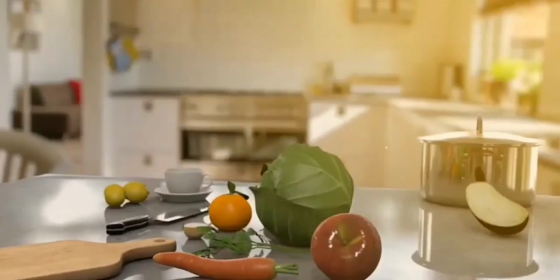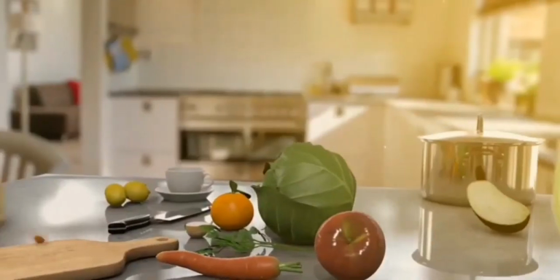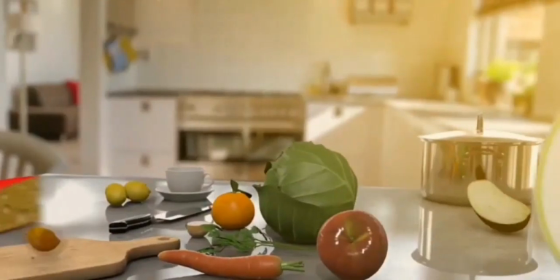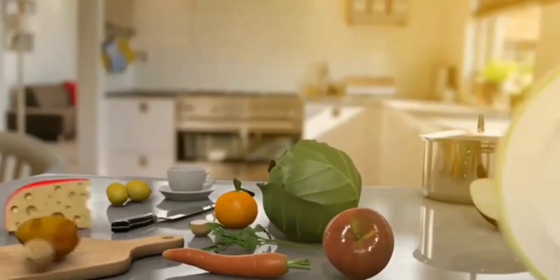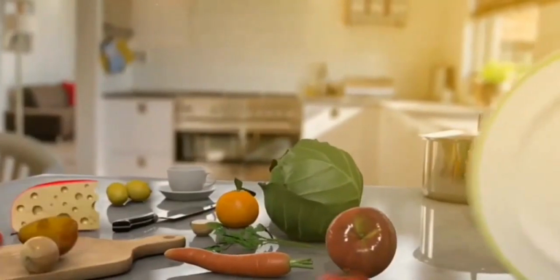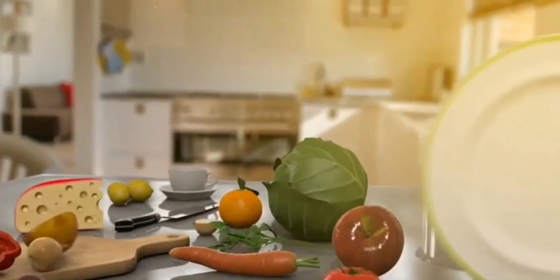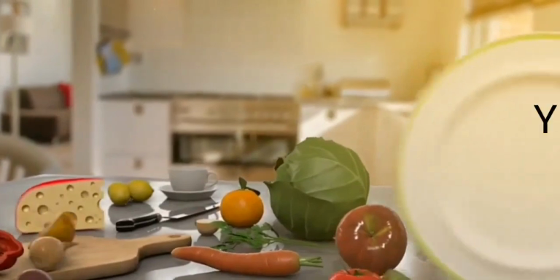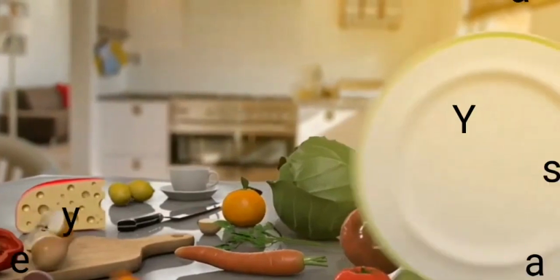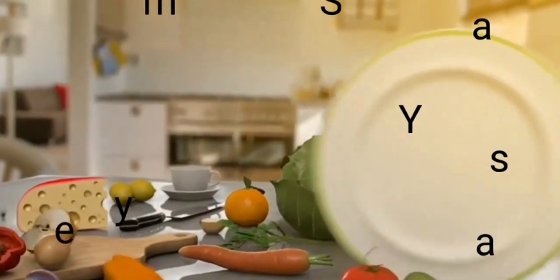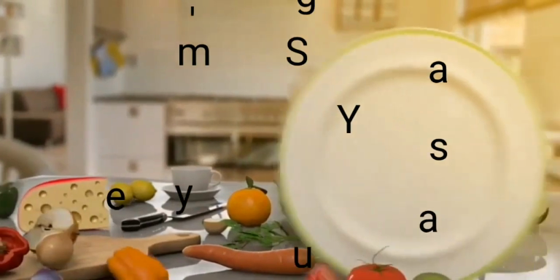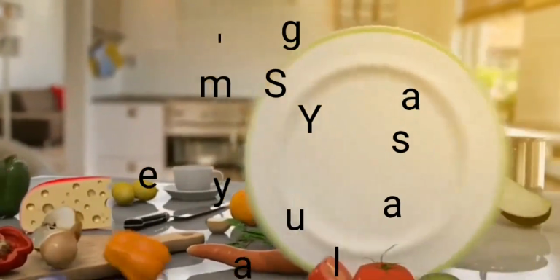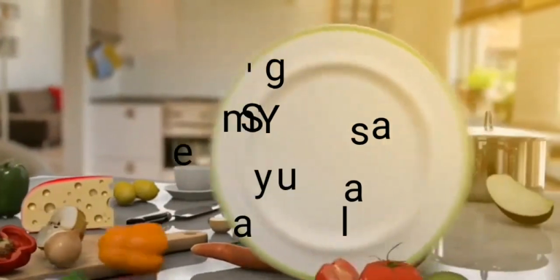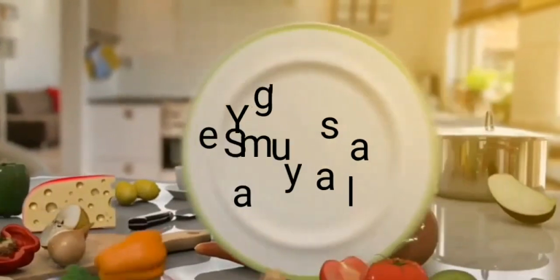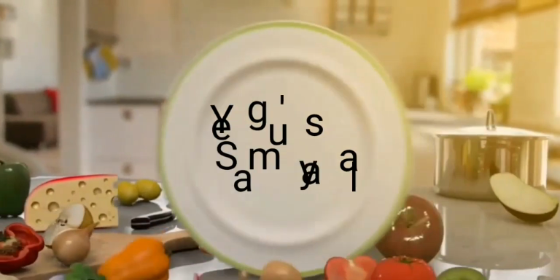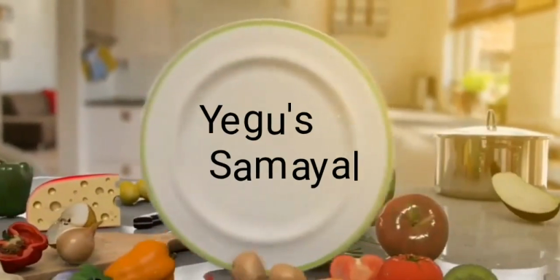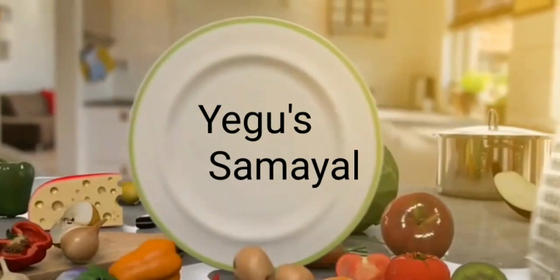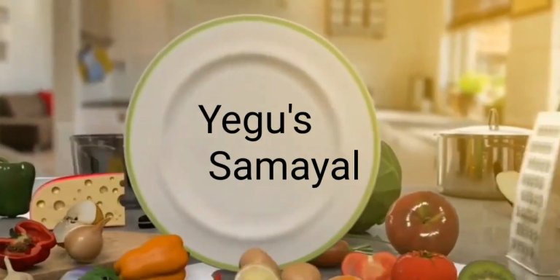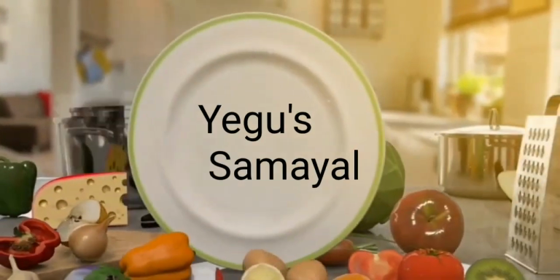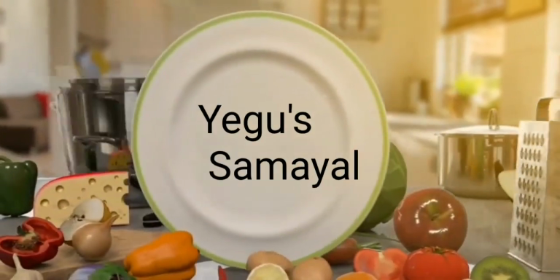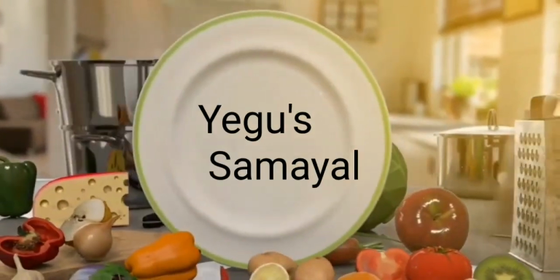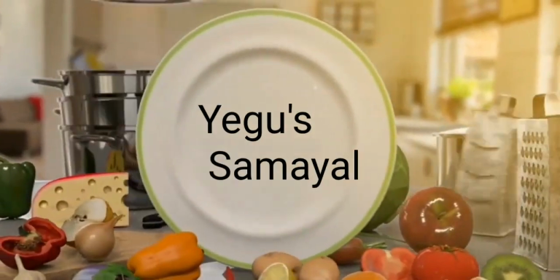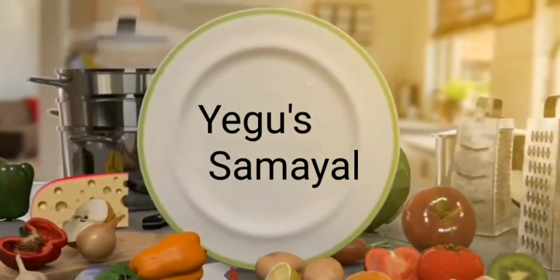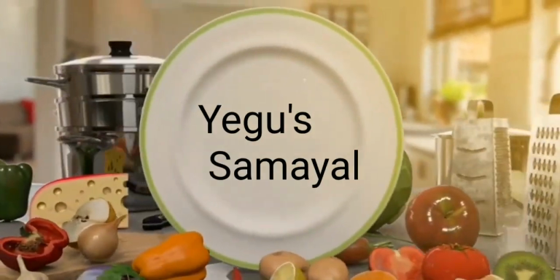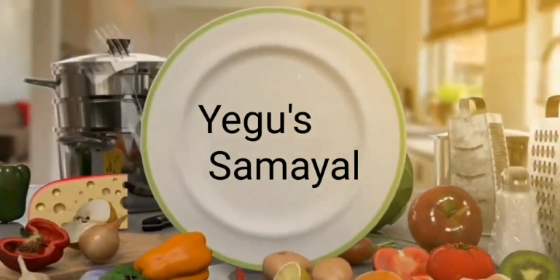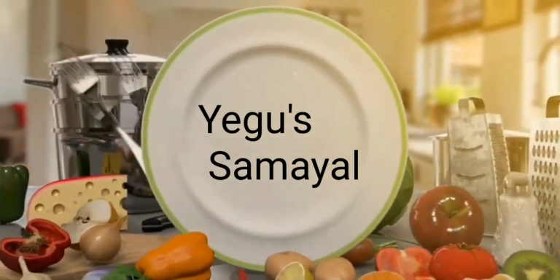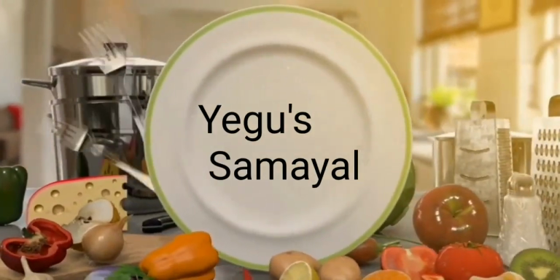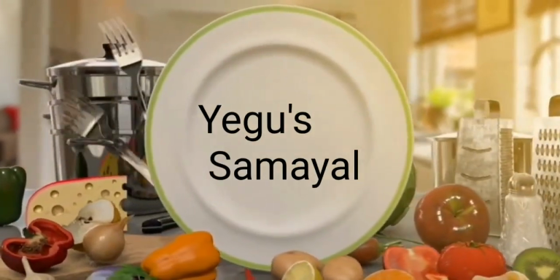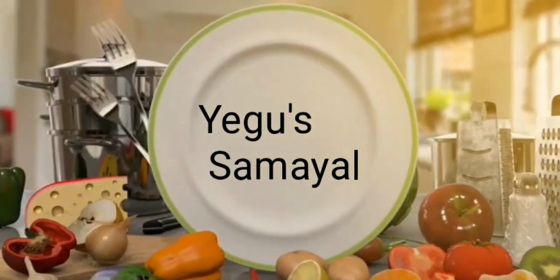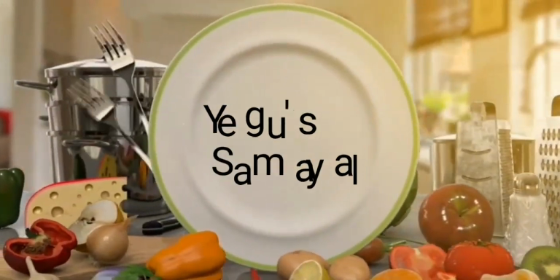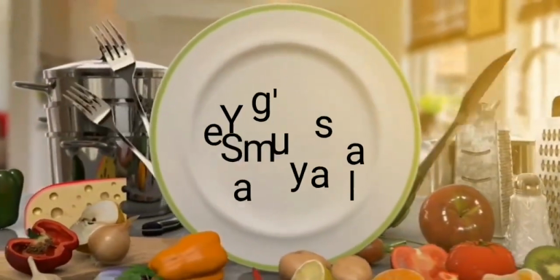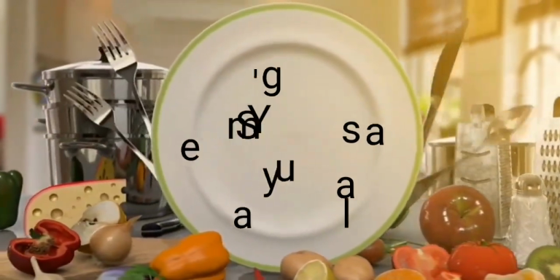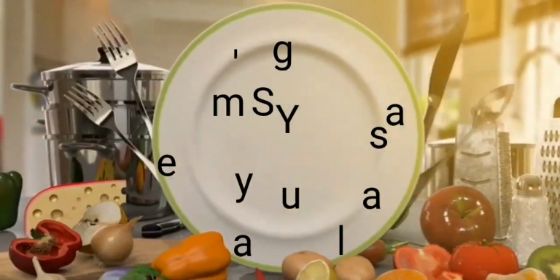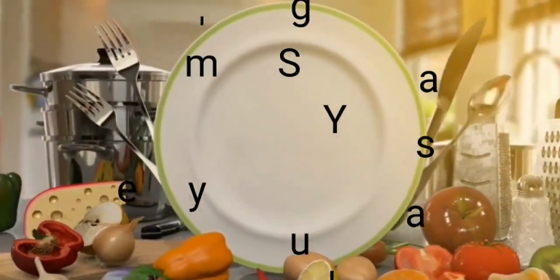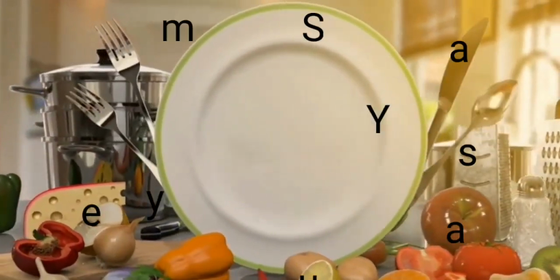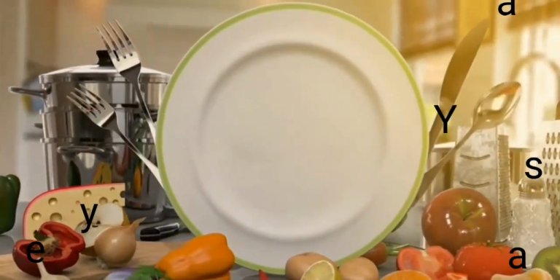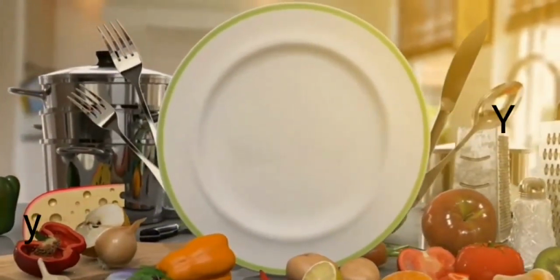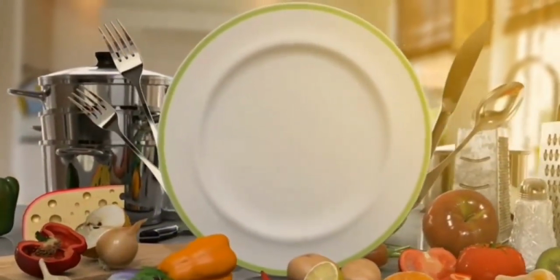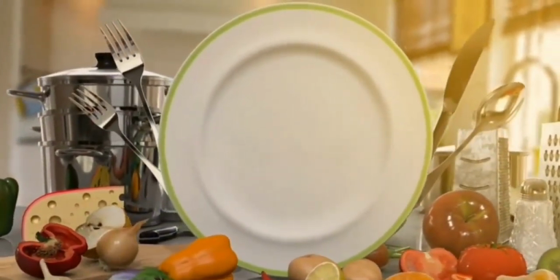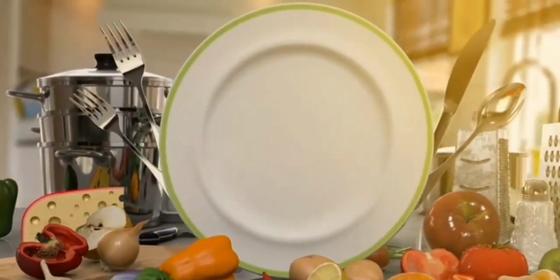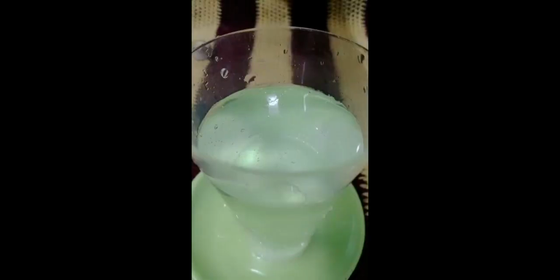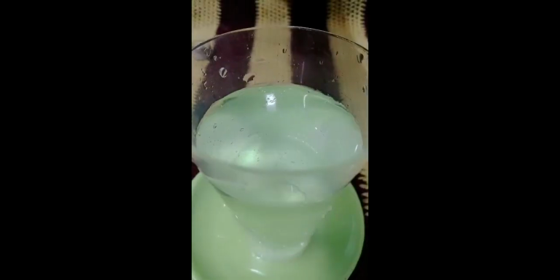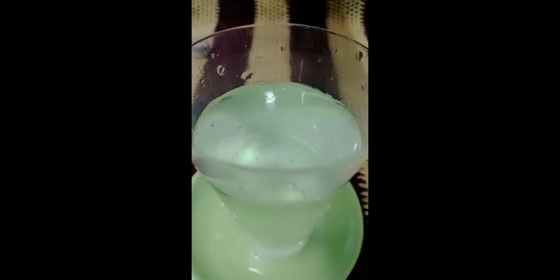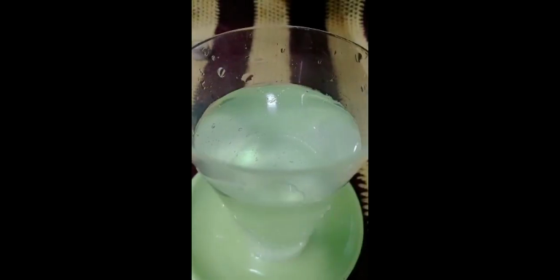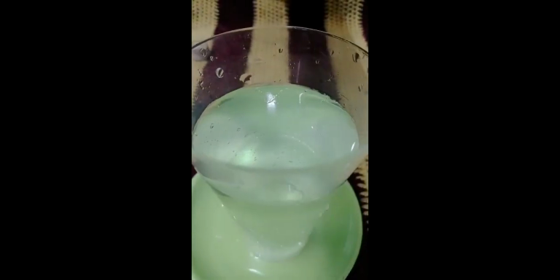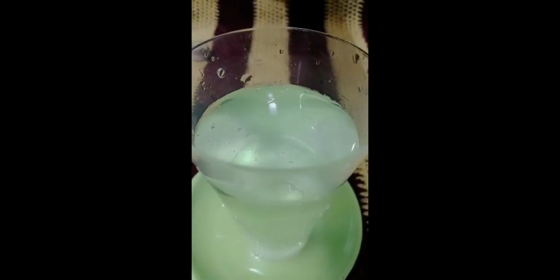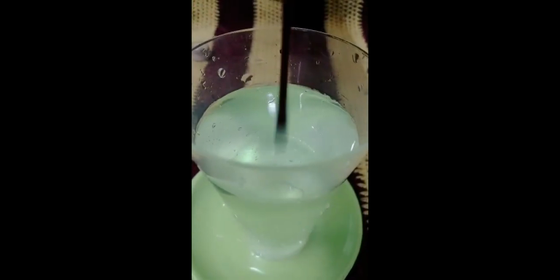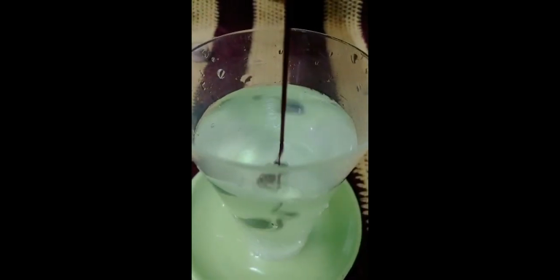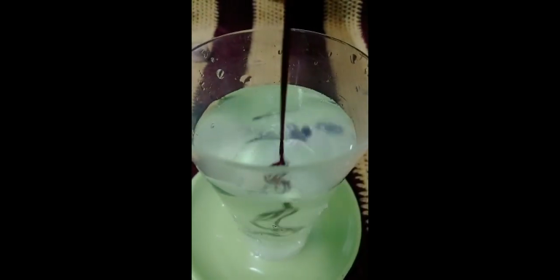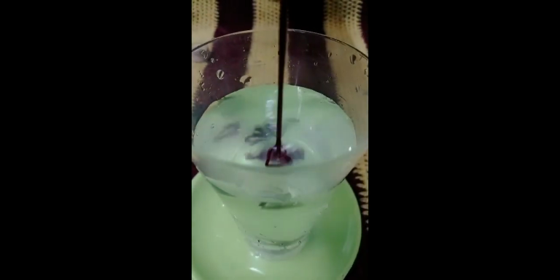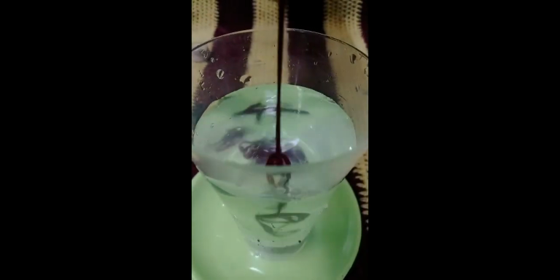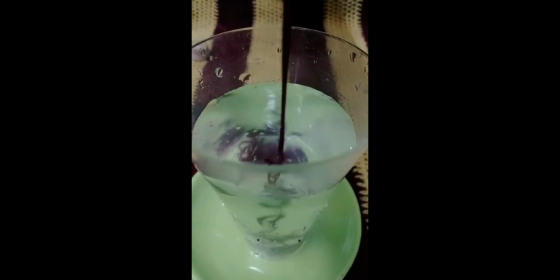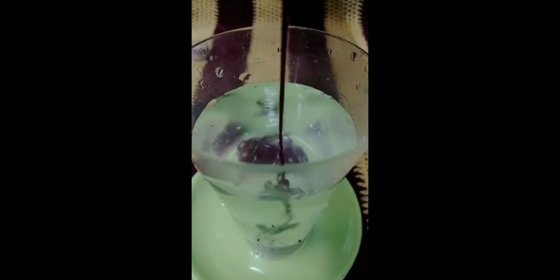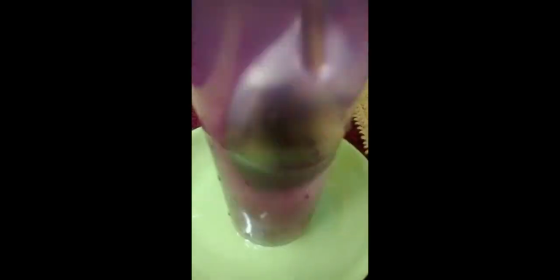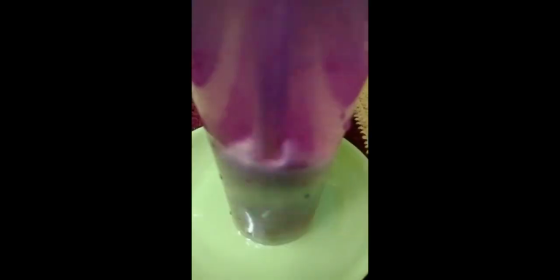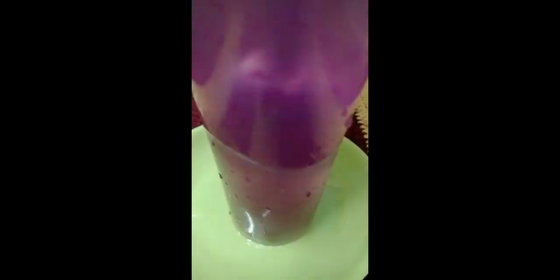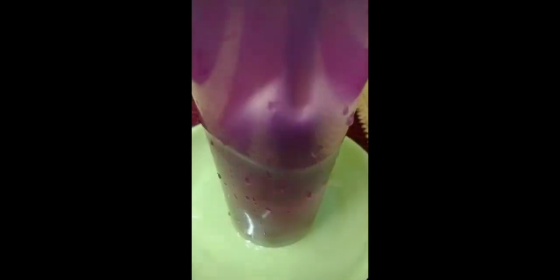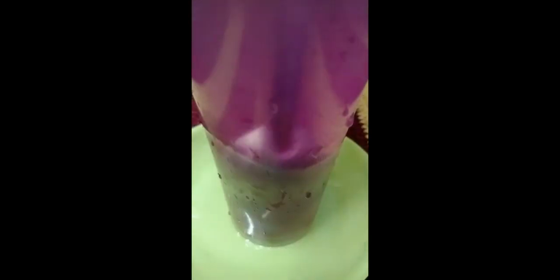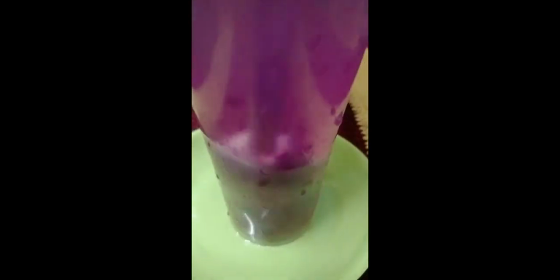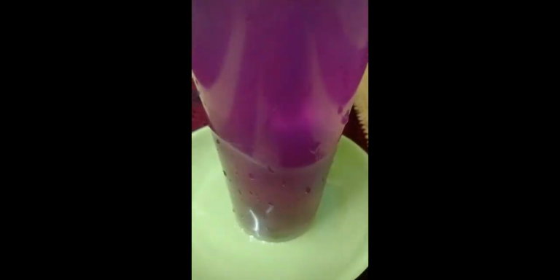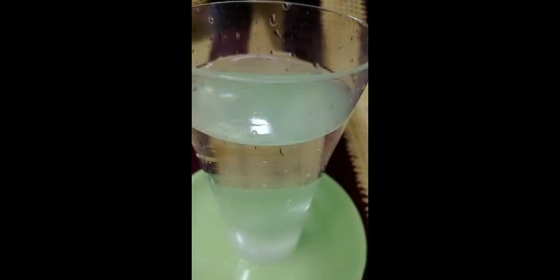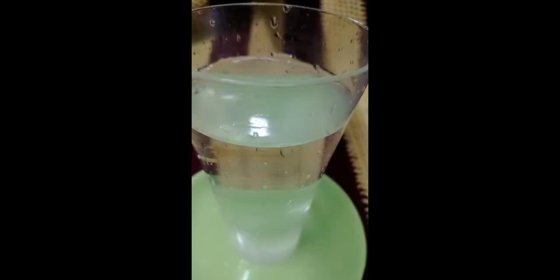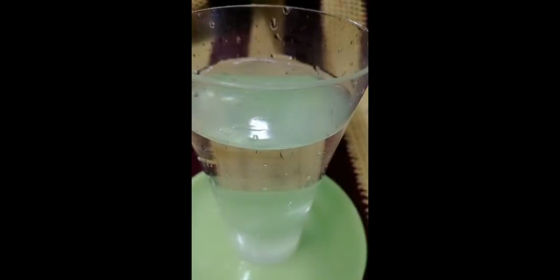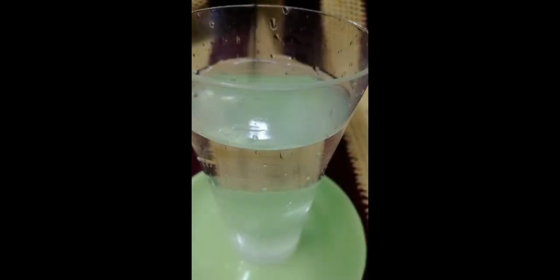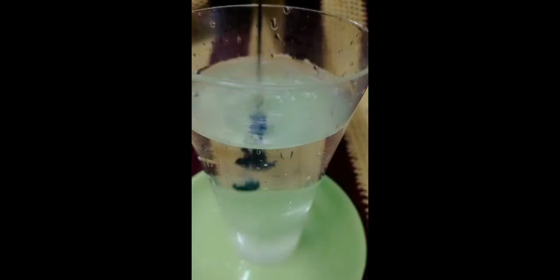Hello friends, welcome to Ego's Samayal. We are going to see how we prepare the gel food colors for the week.